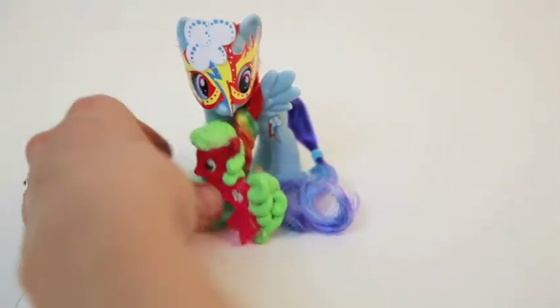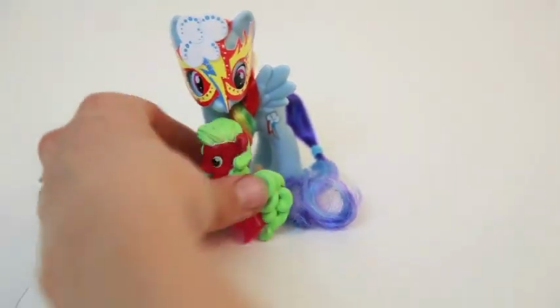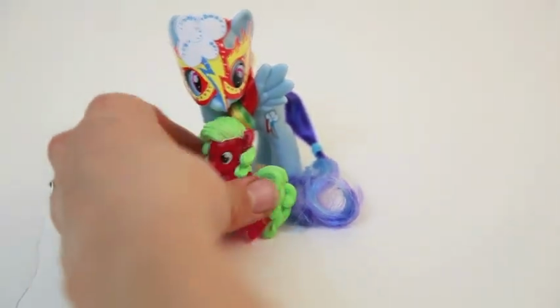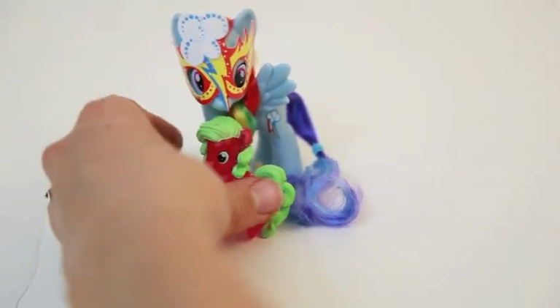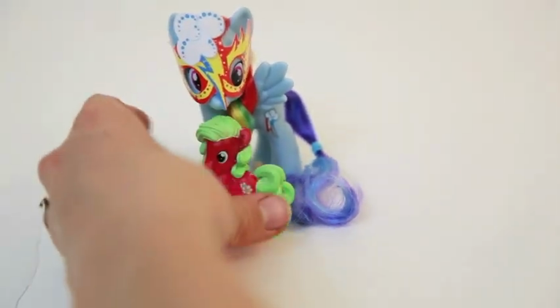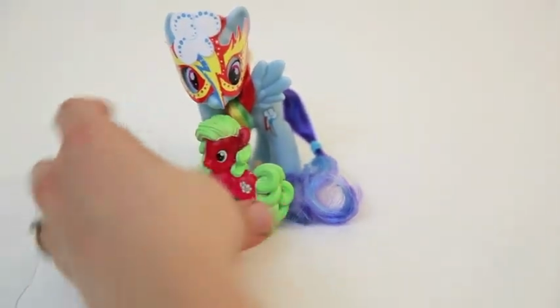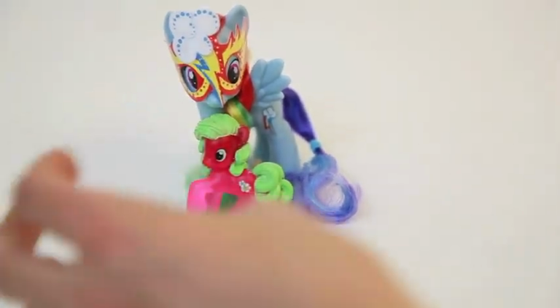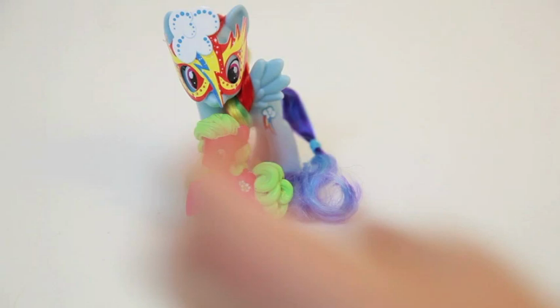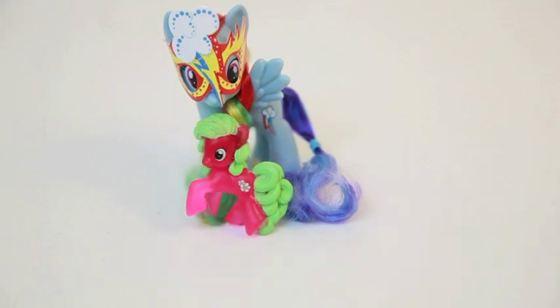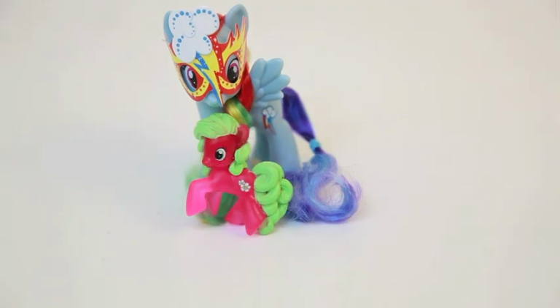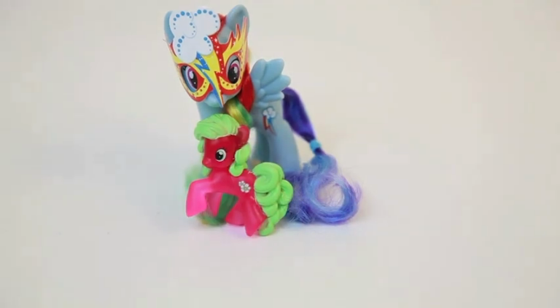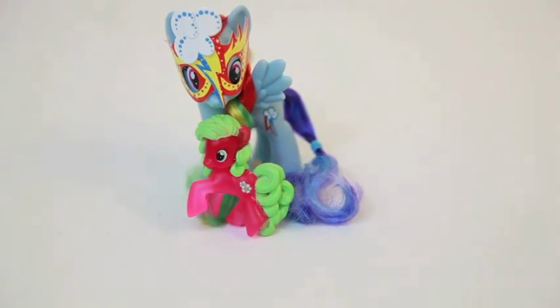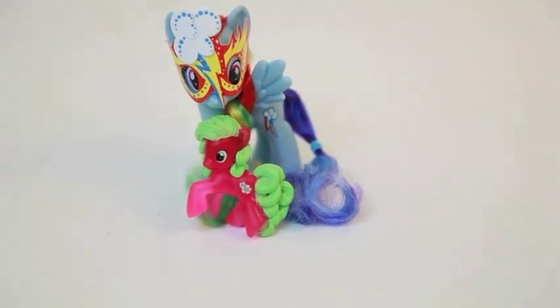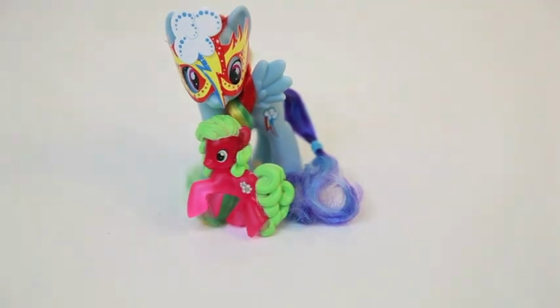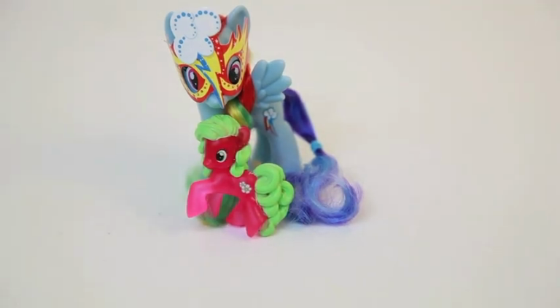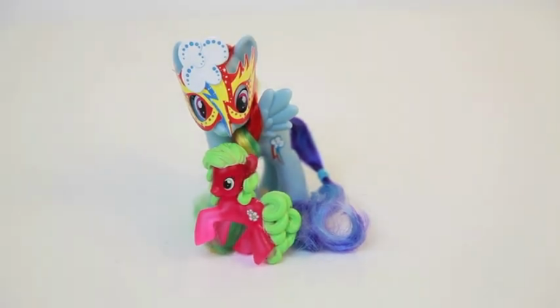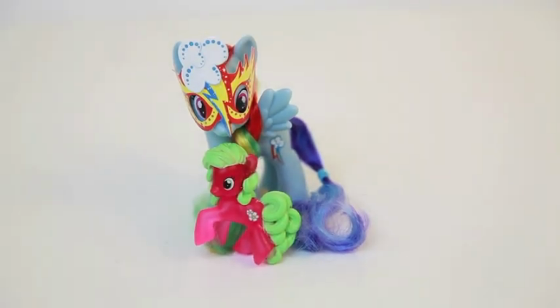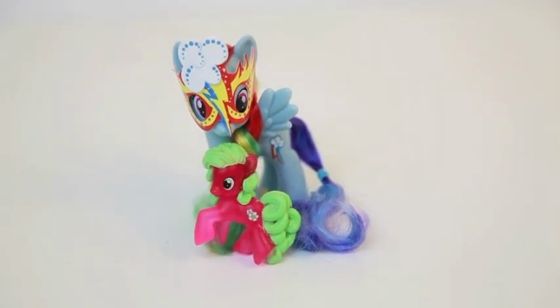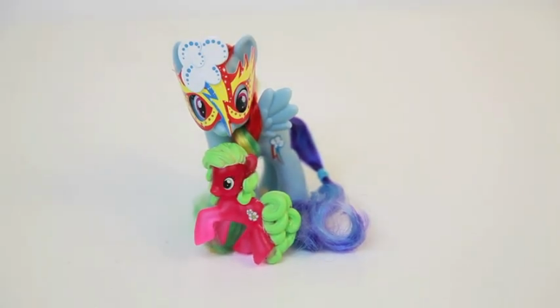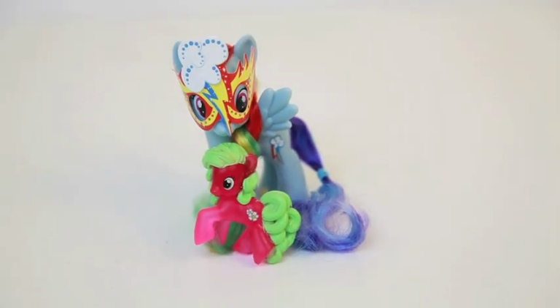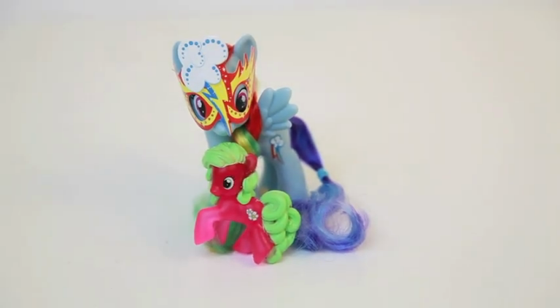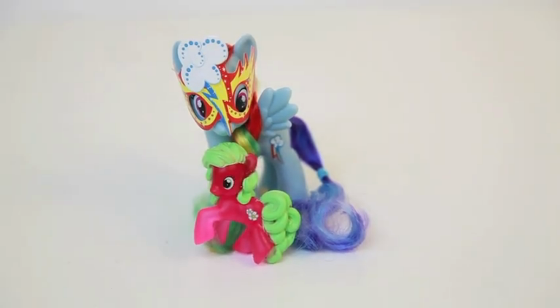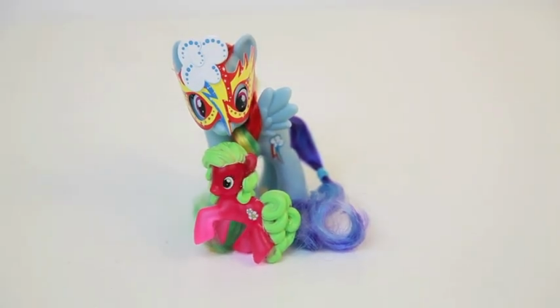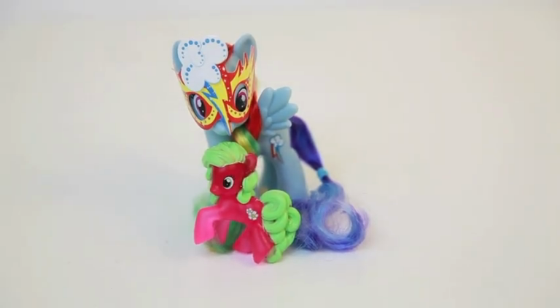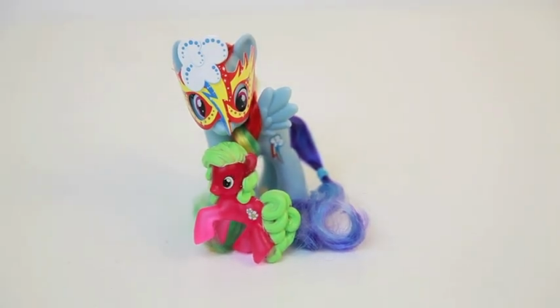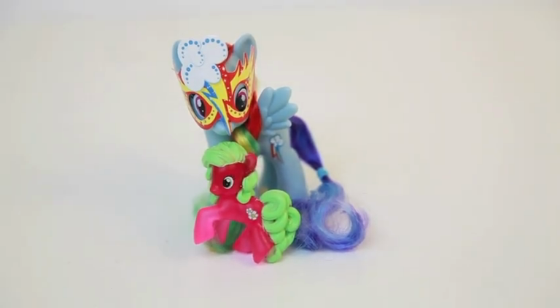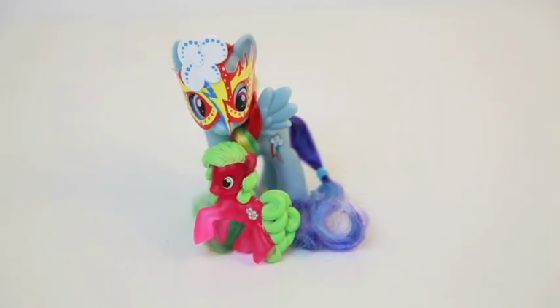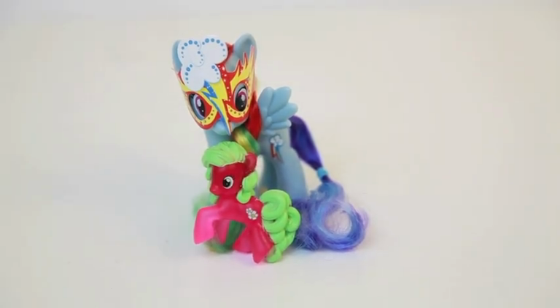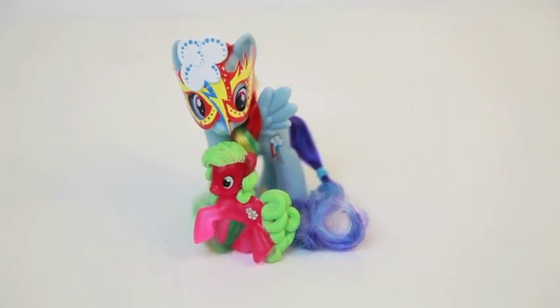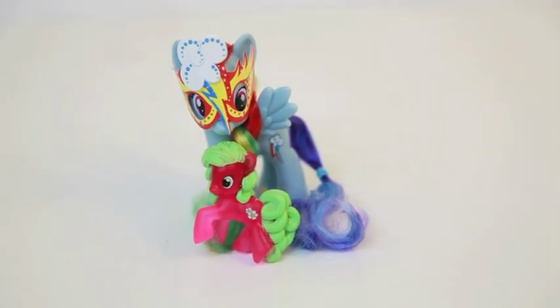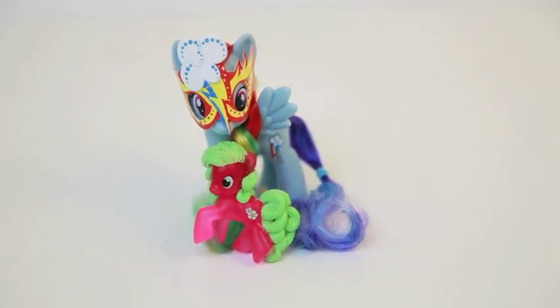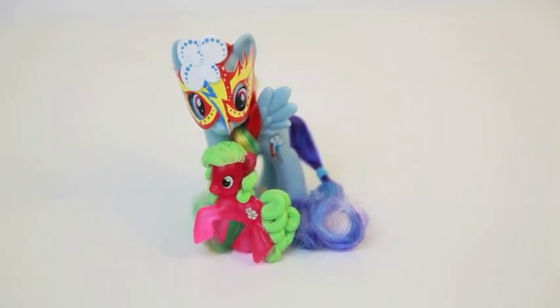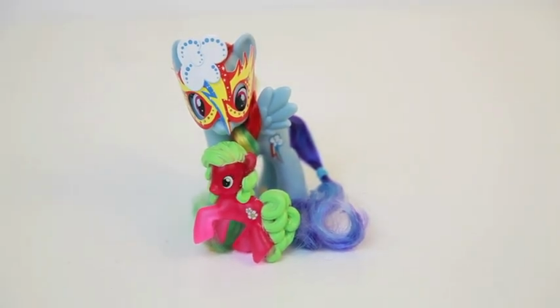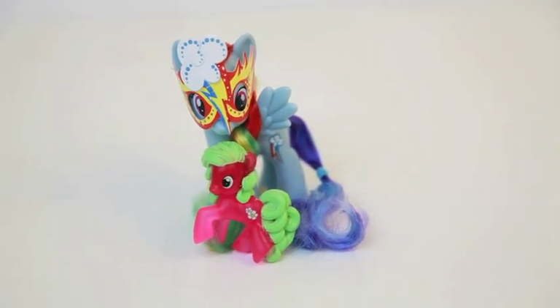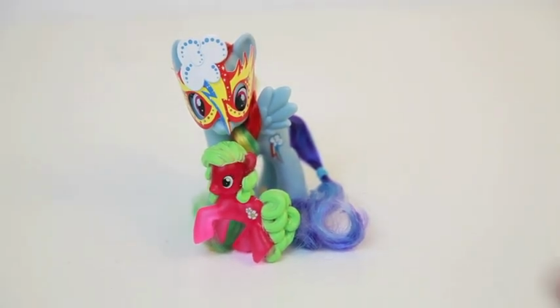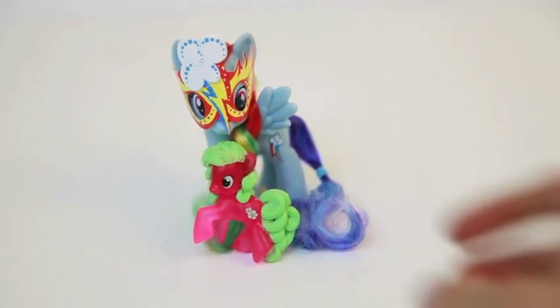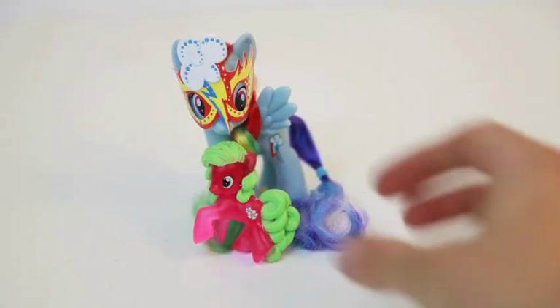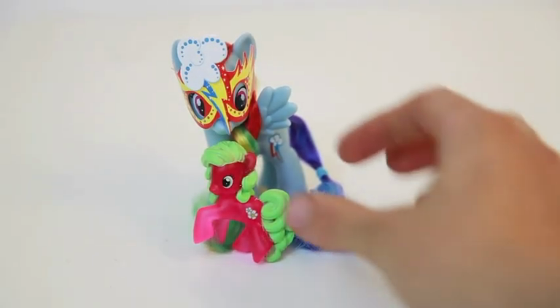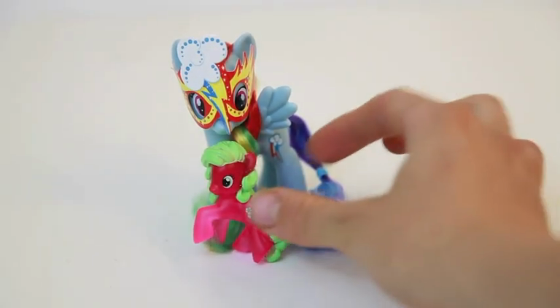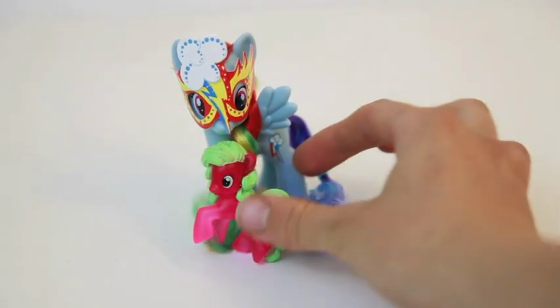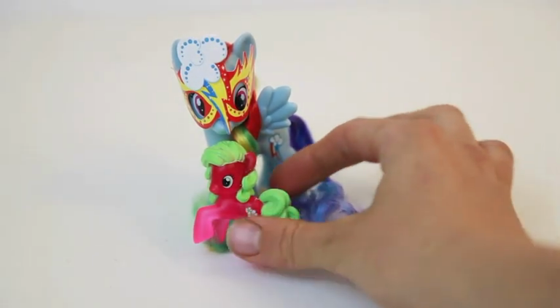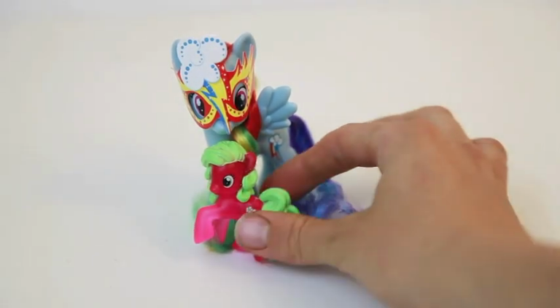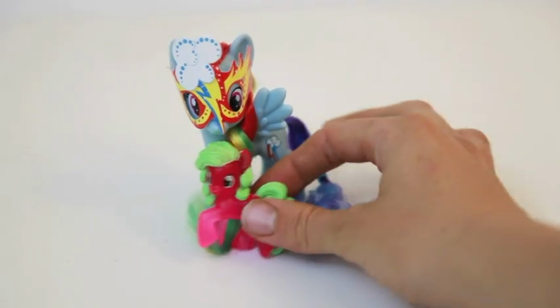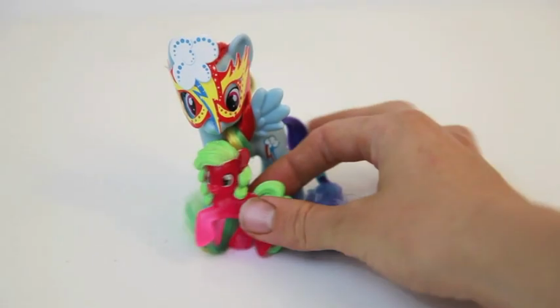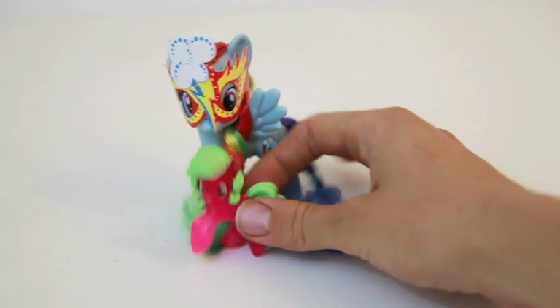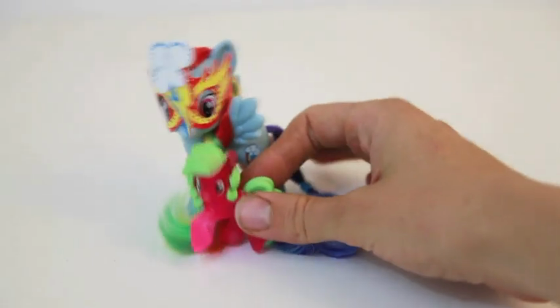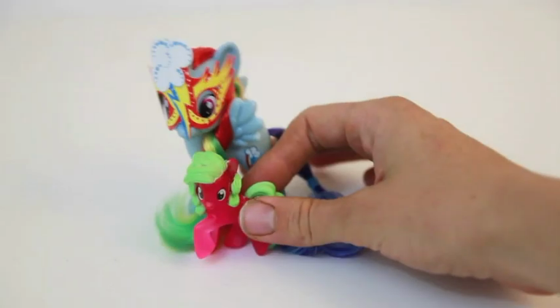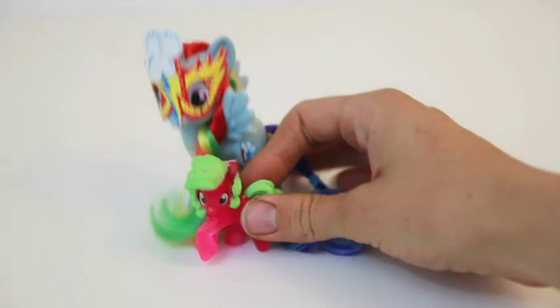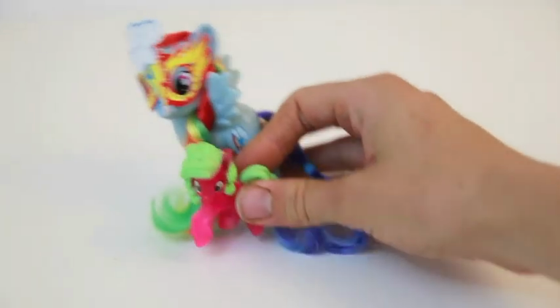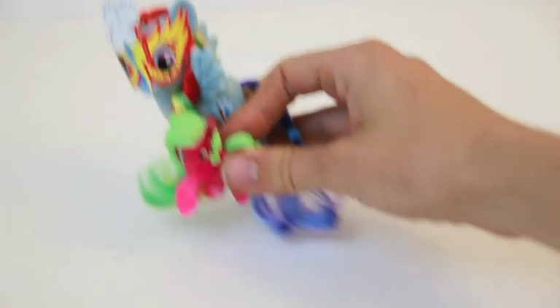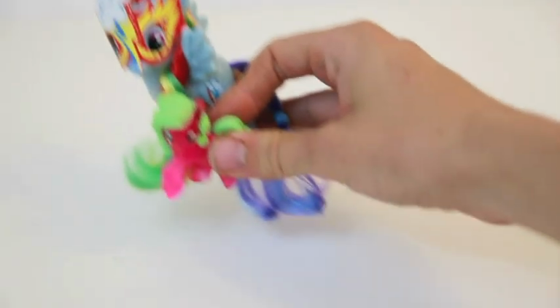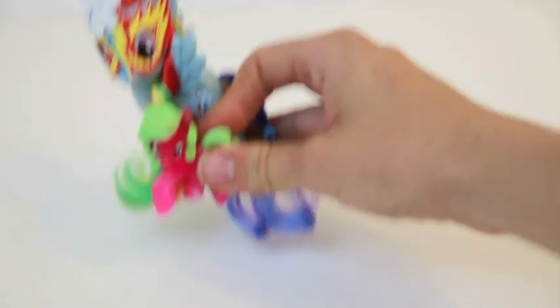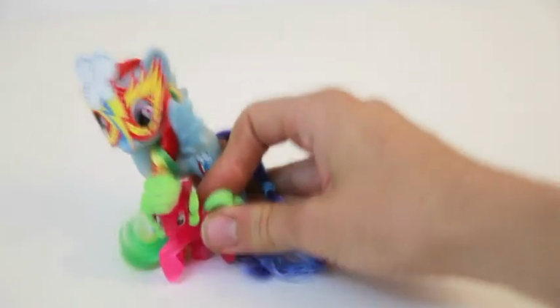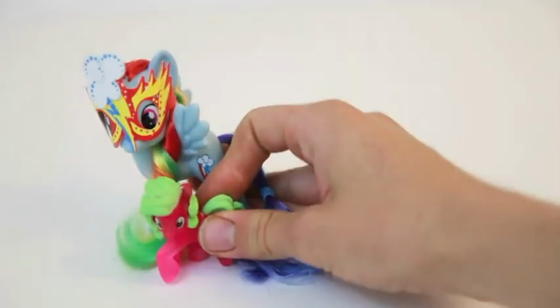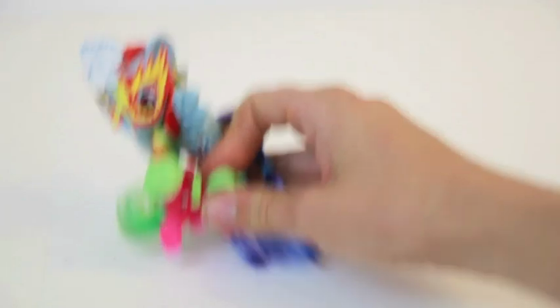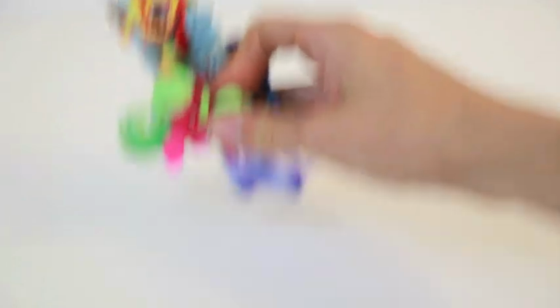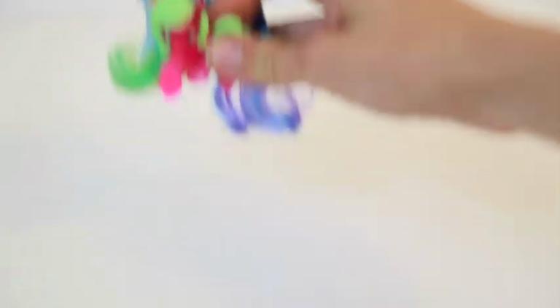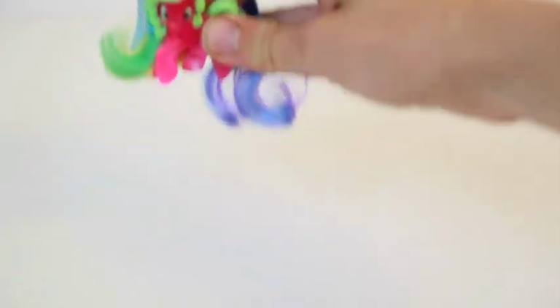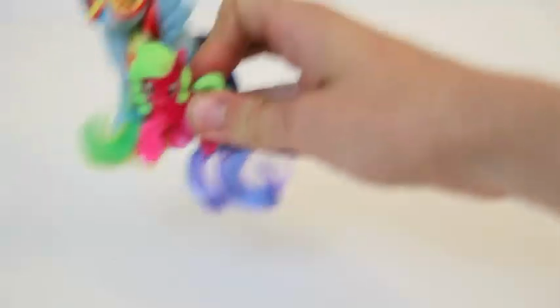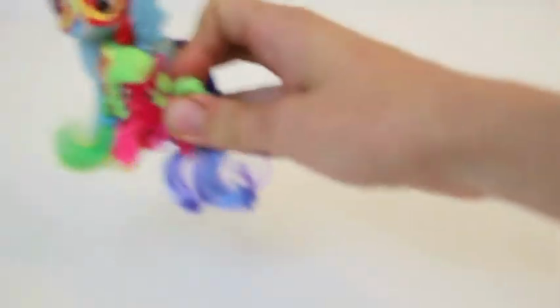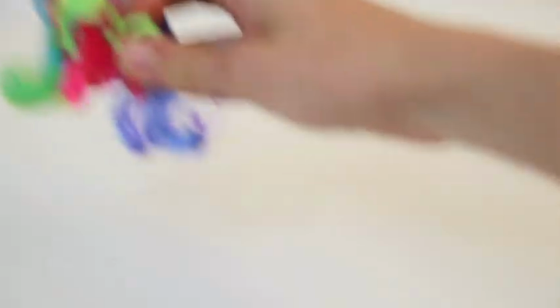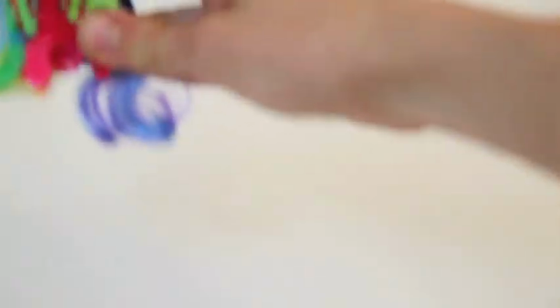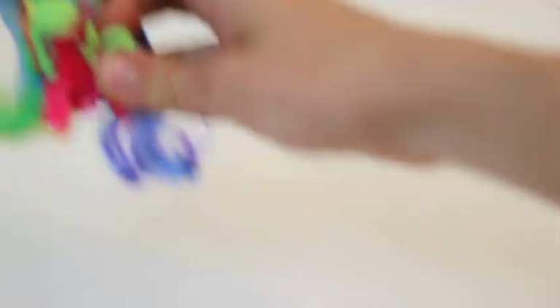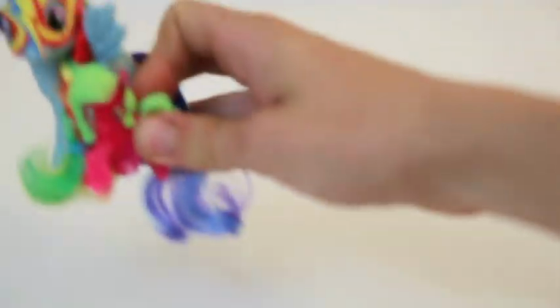The new pony's name is Flower Wishes. It looks like Rainbow Dash had her wish come true.